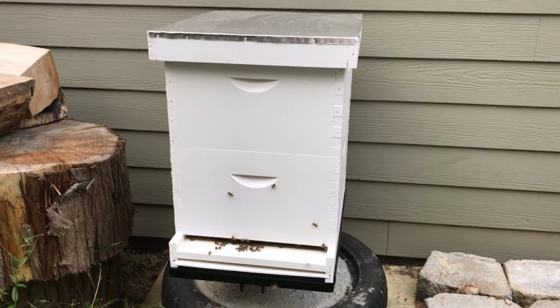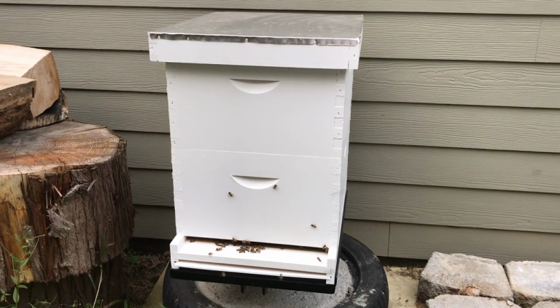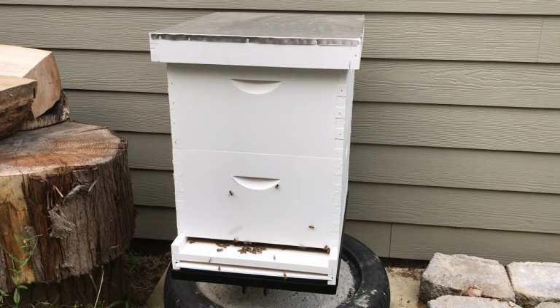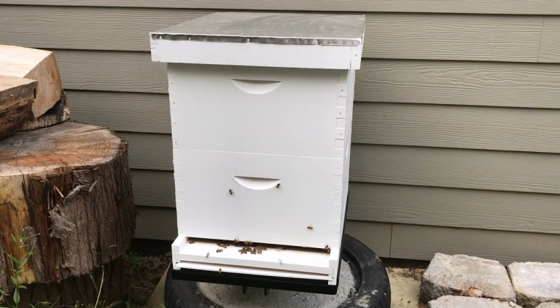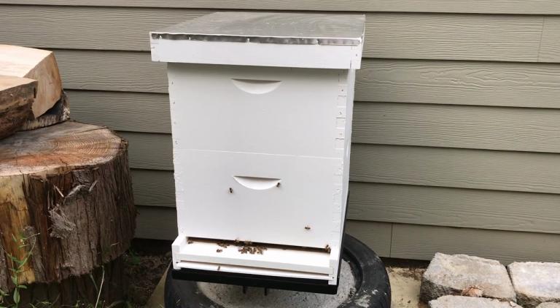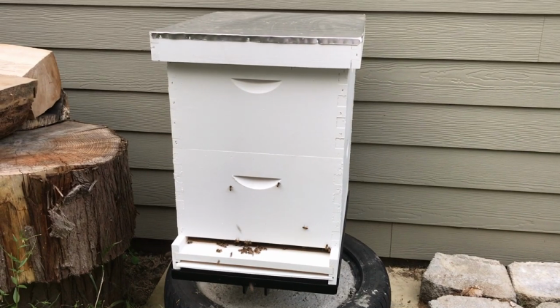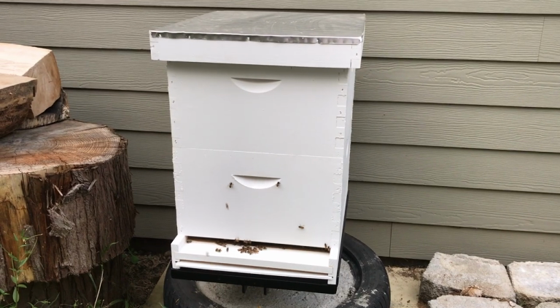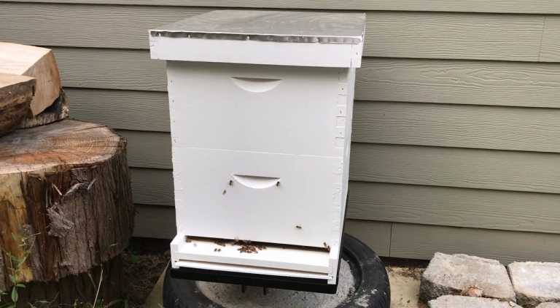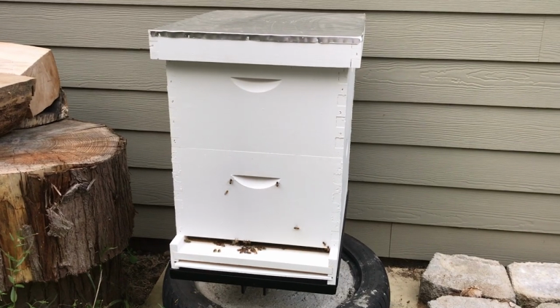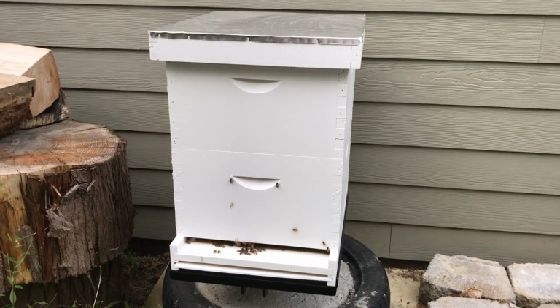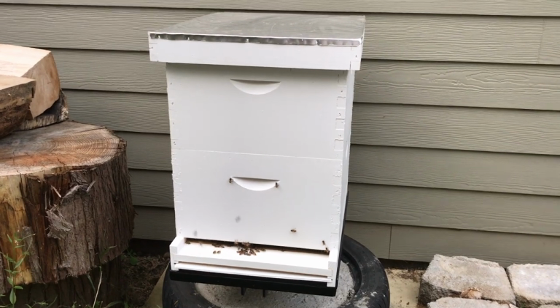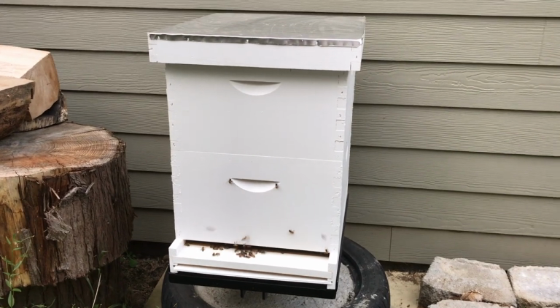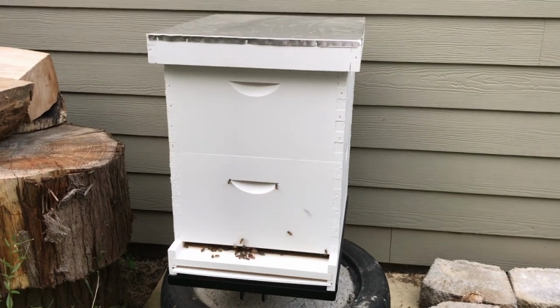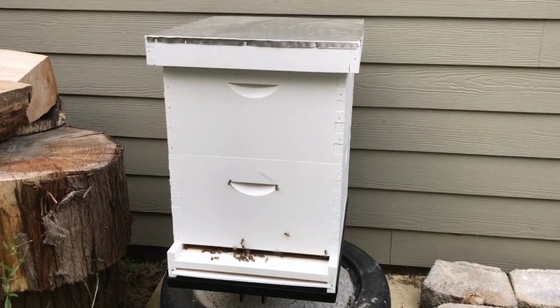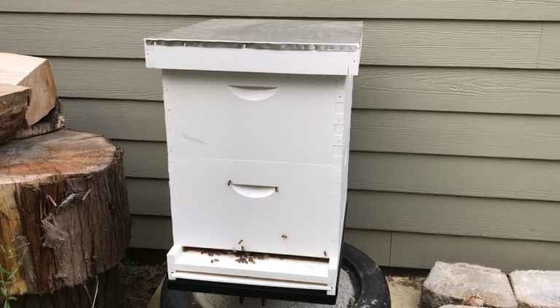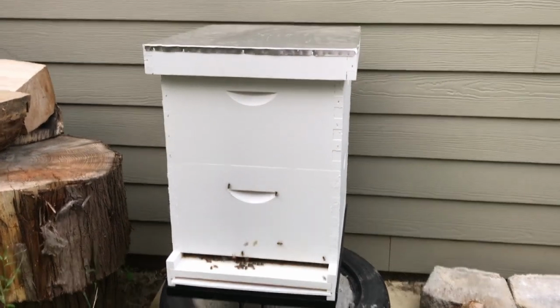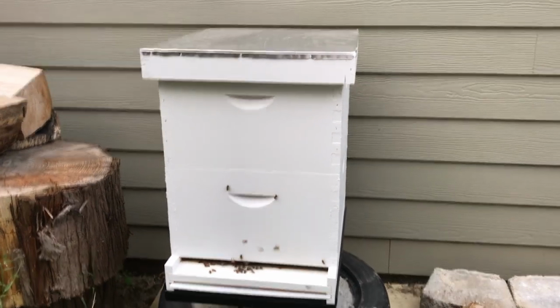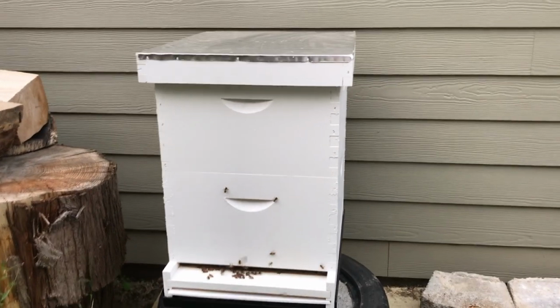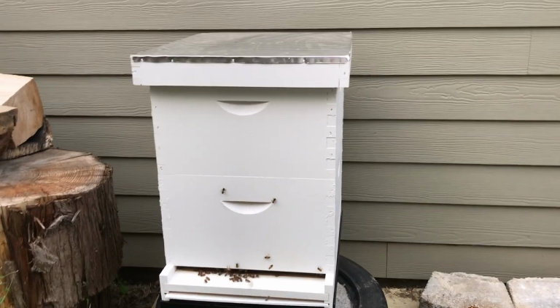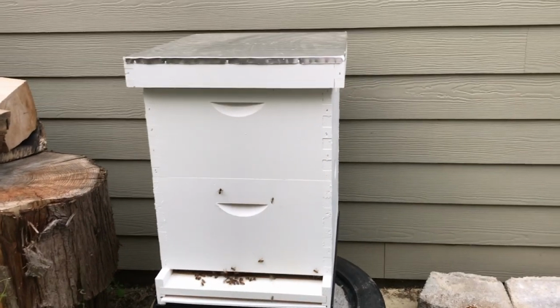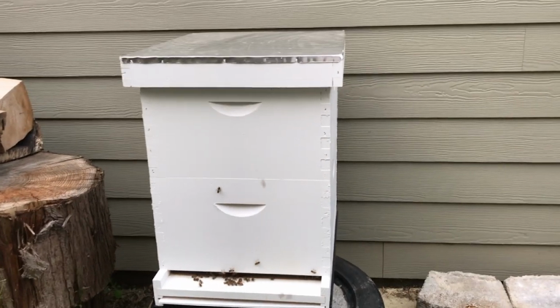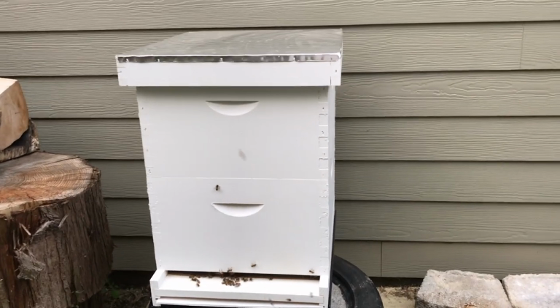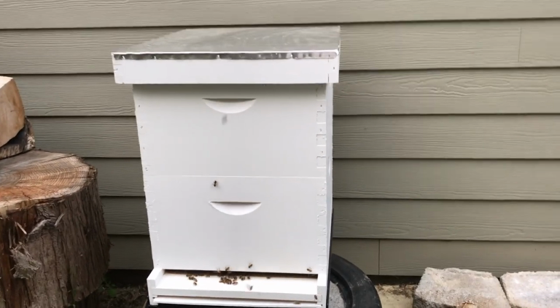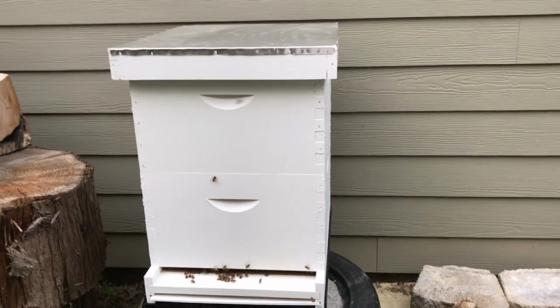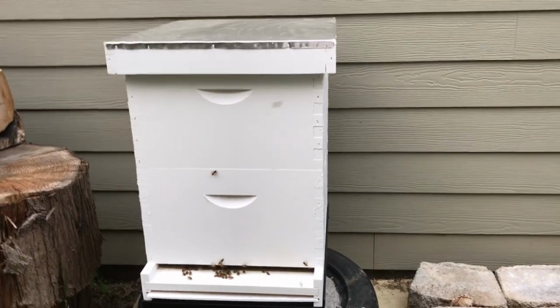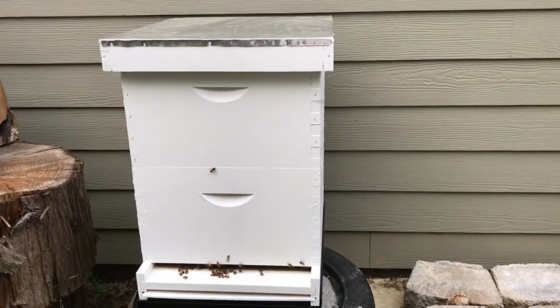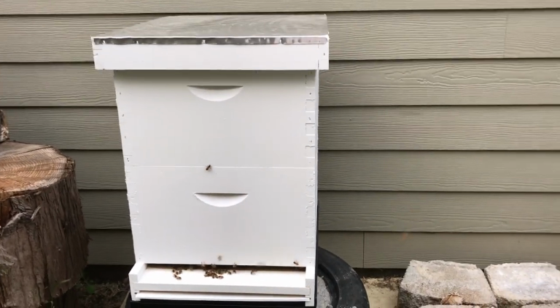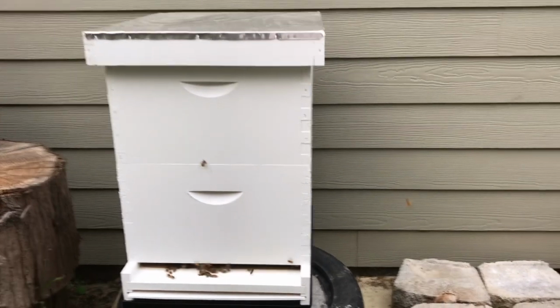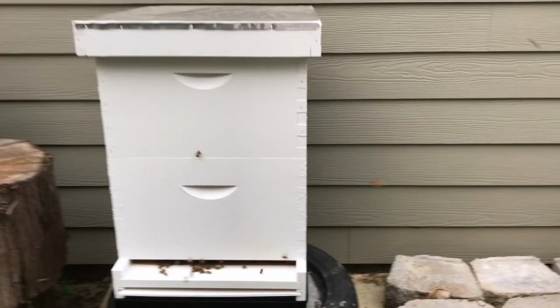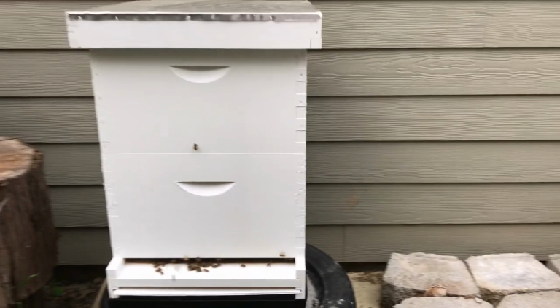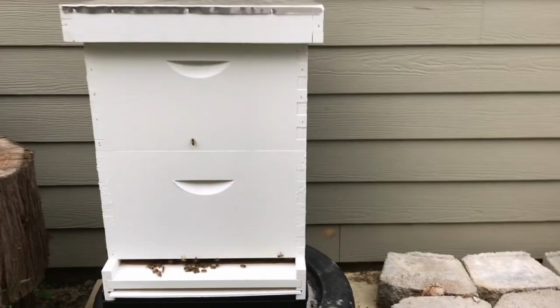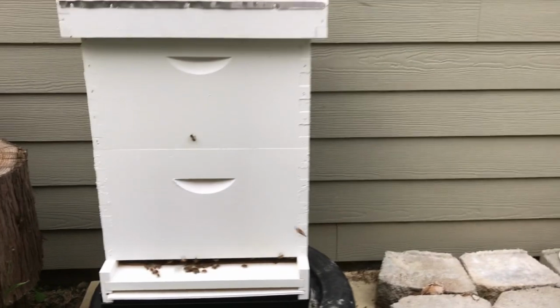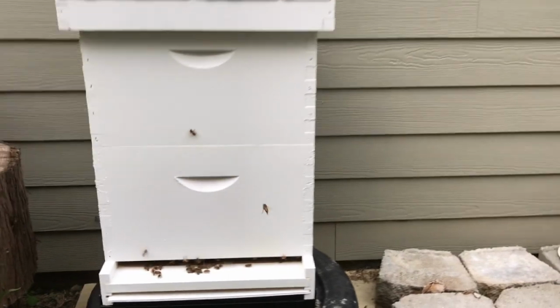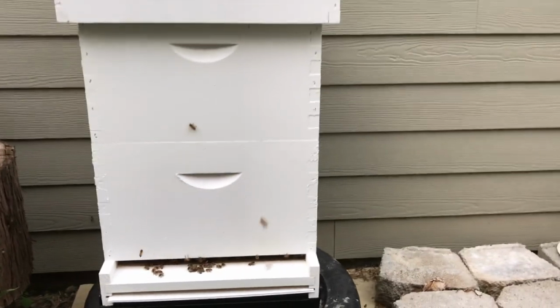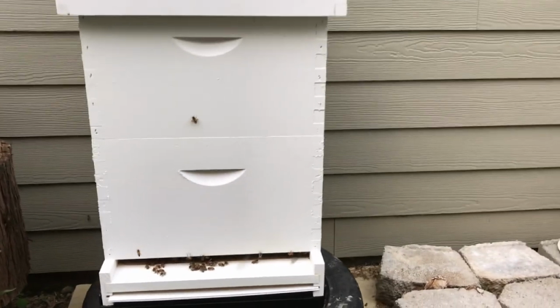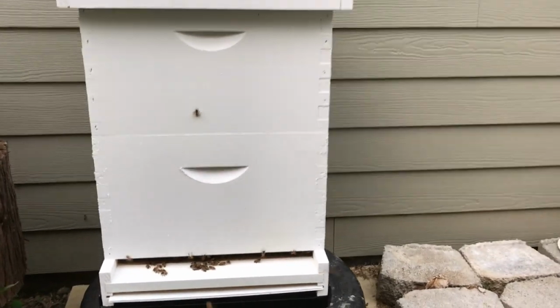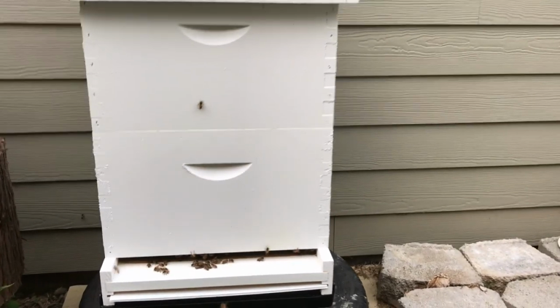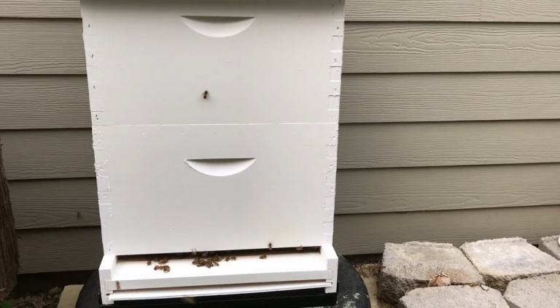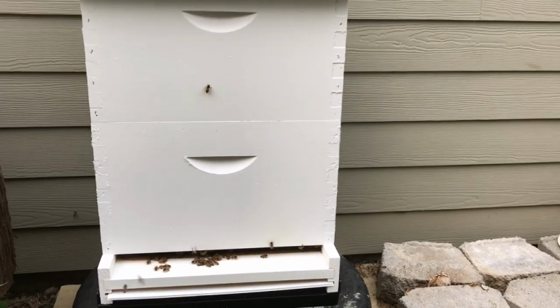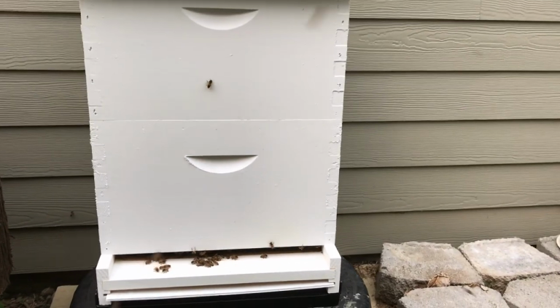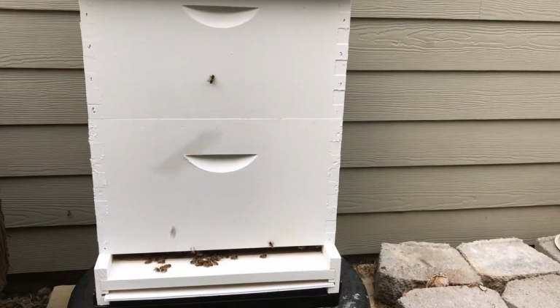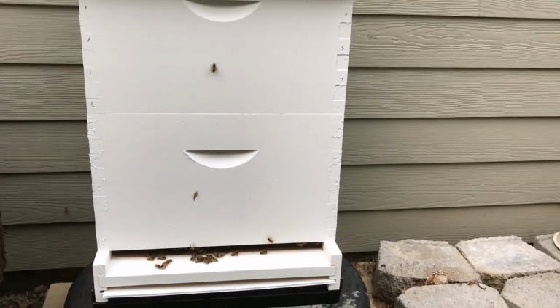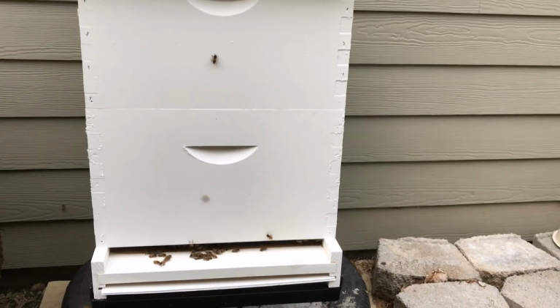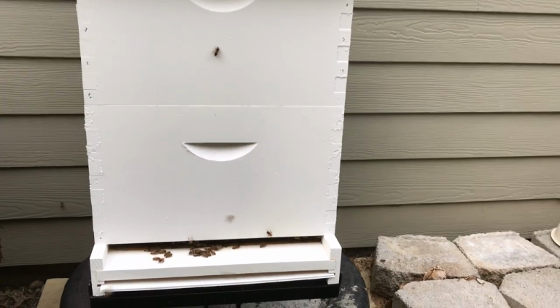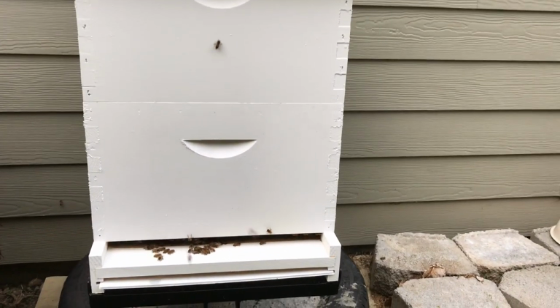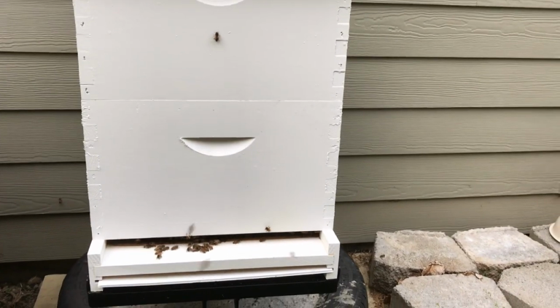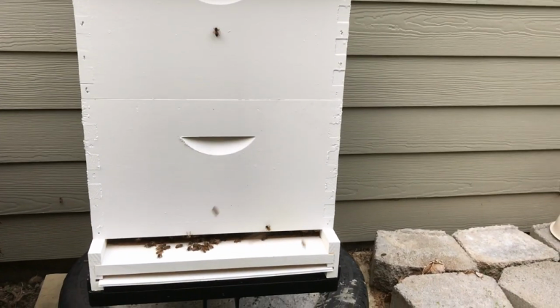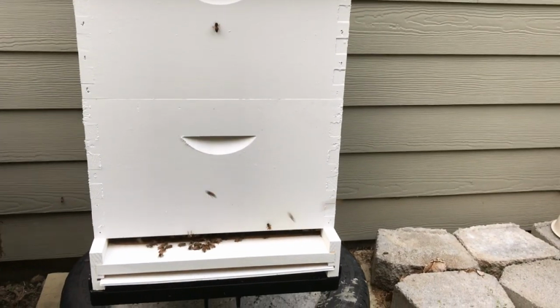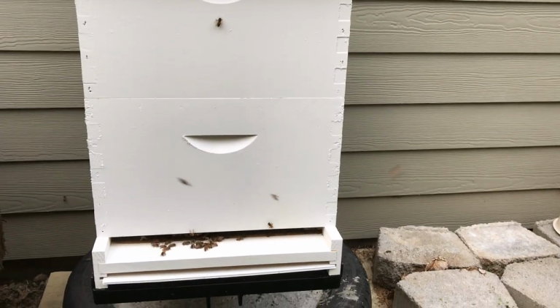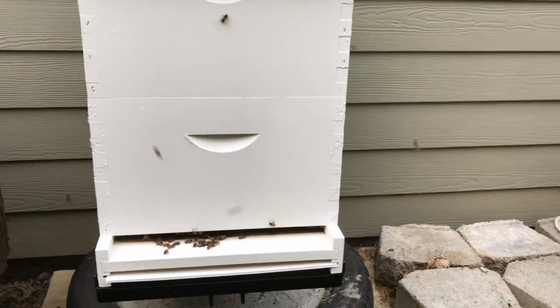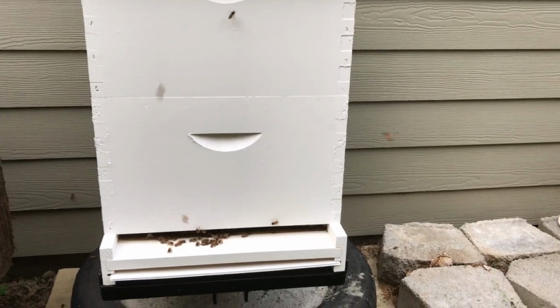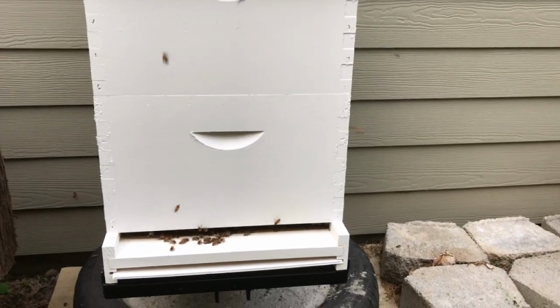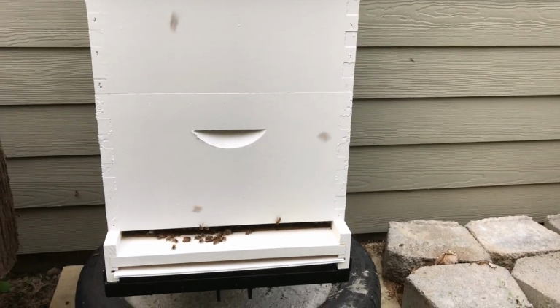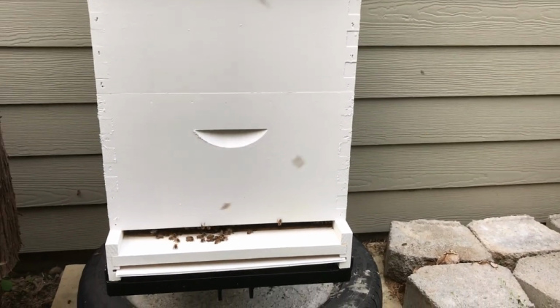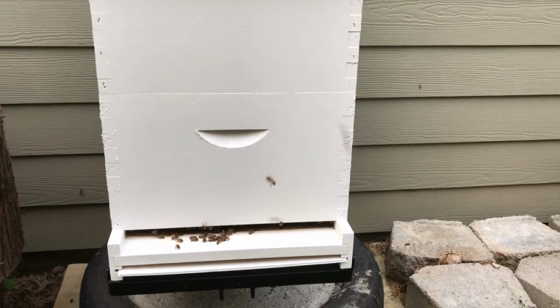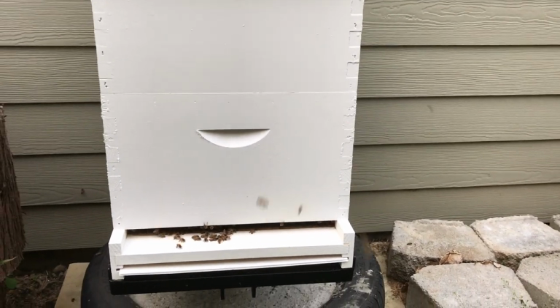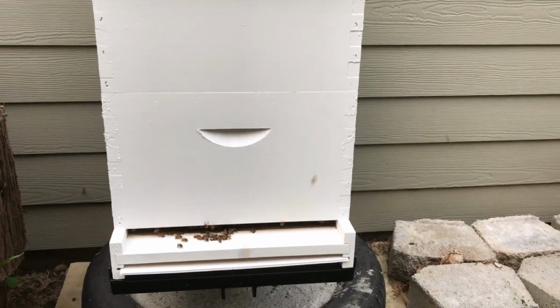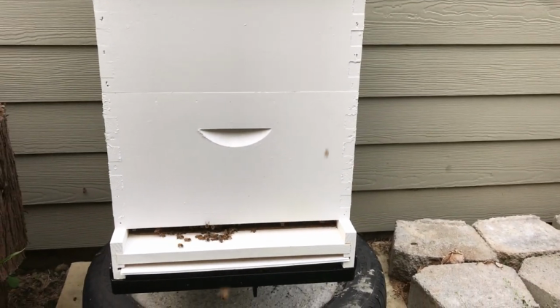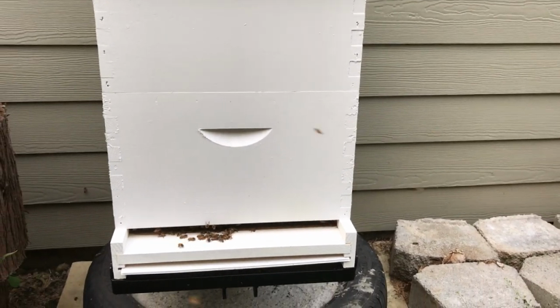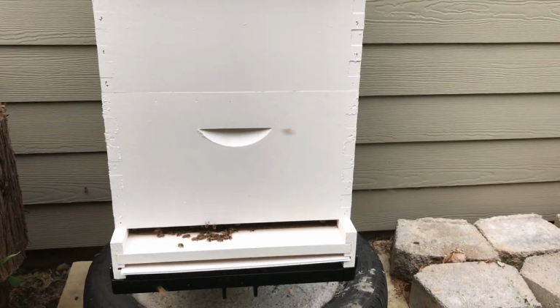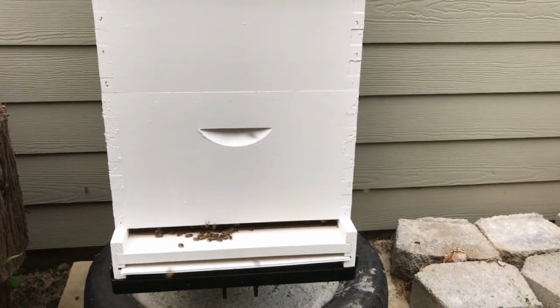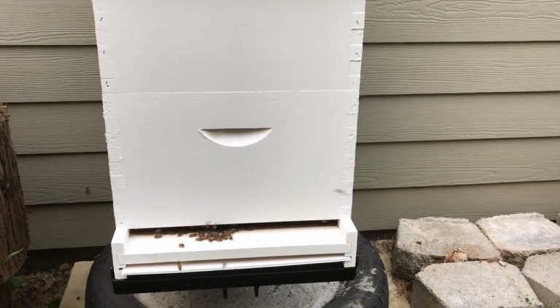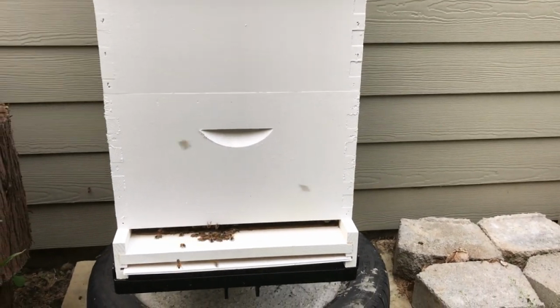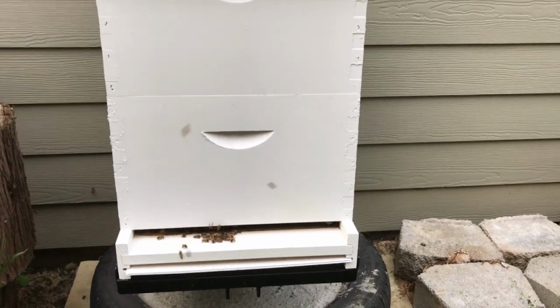I opened up the hive to check it out and found some major issues, and then my battery died.